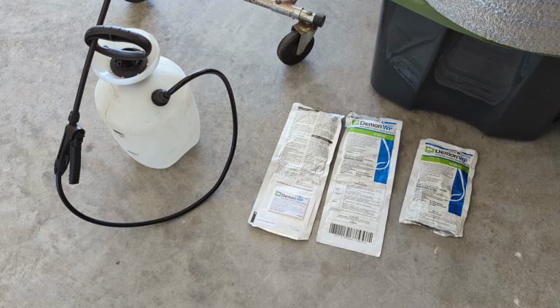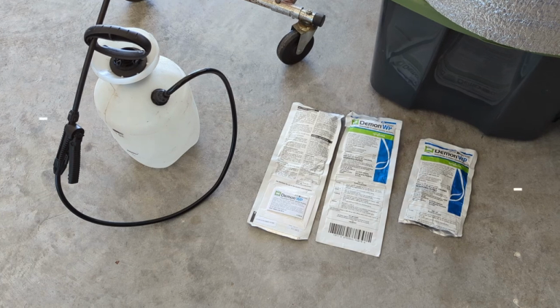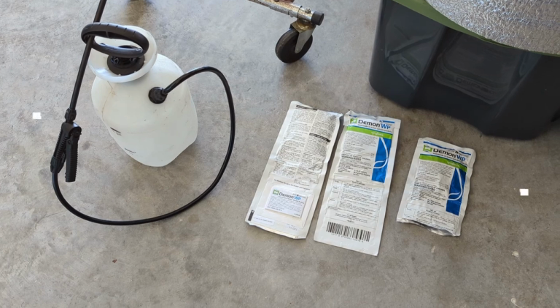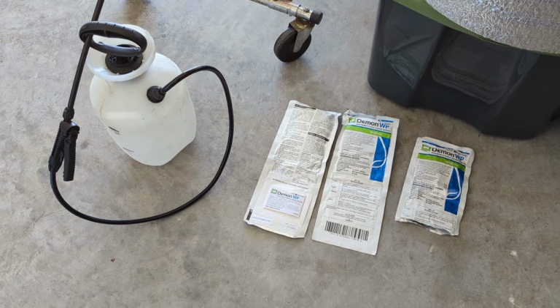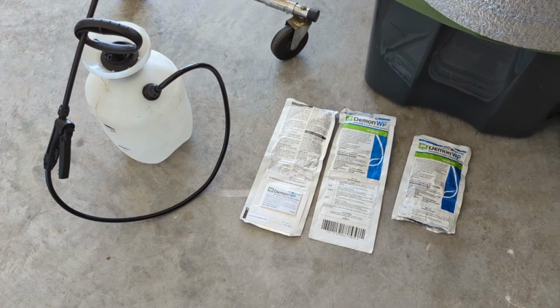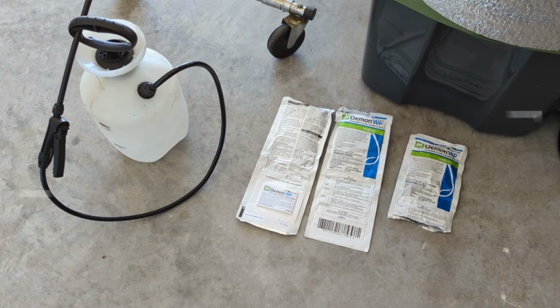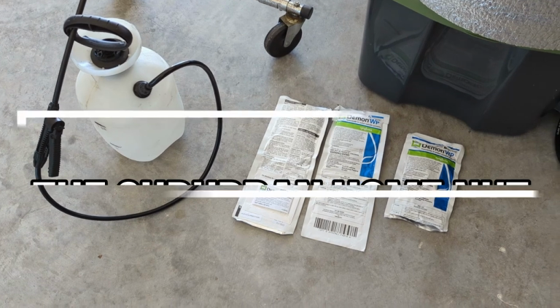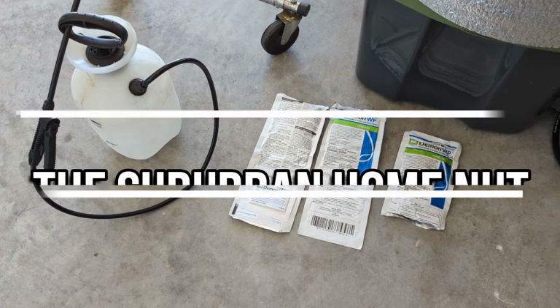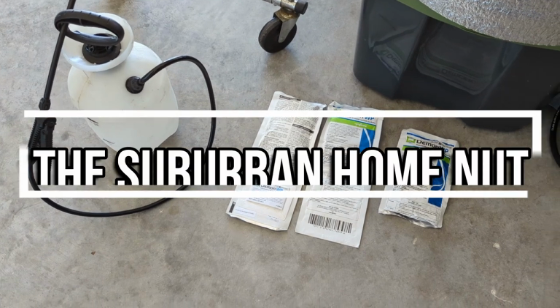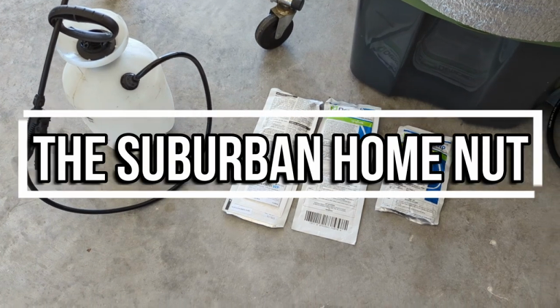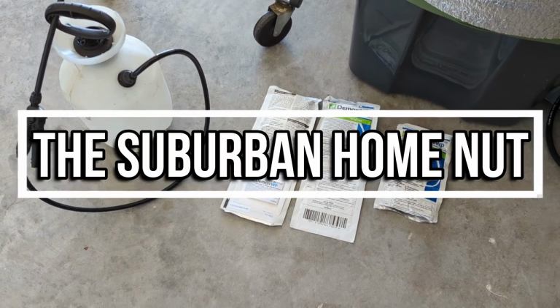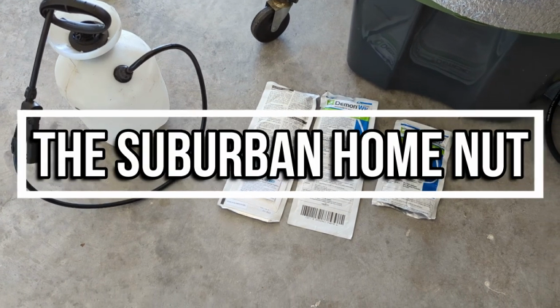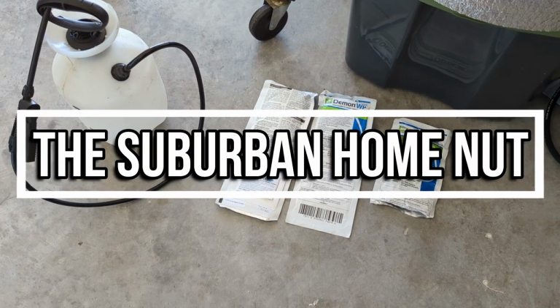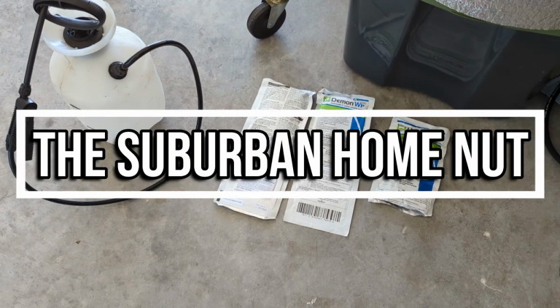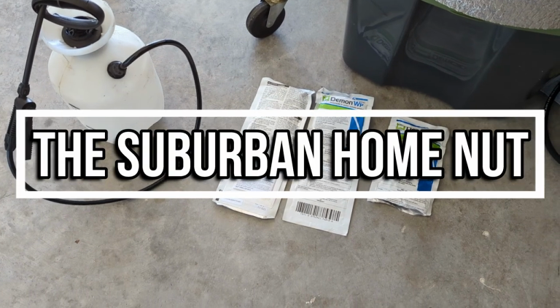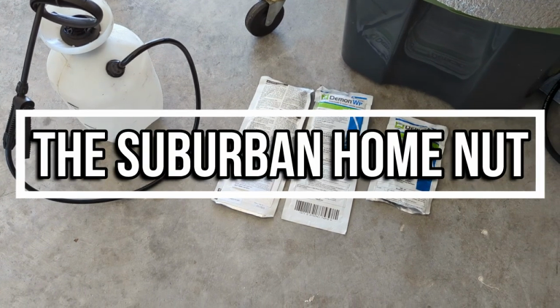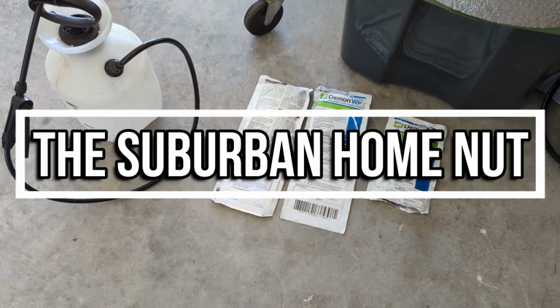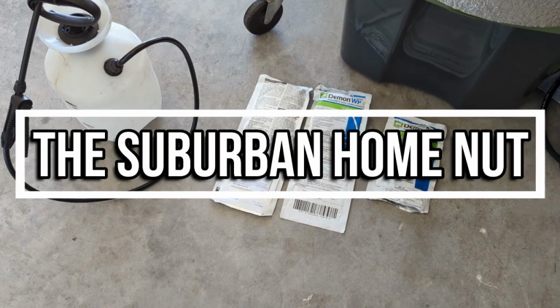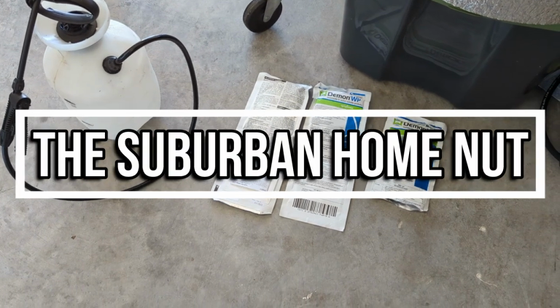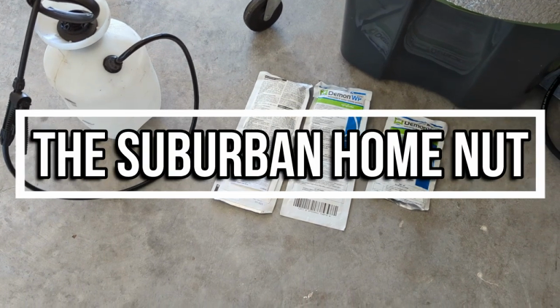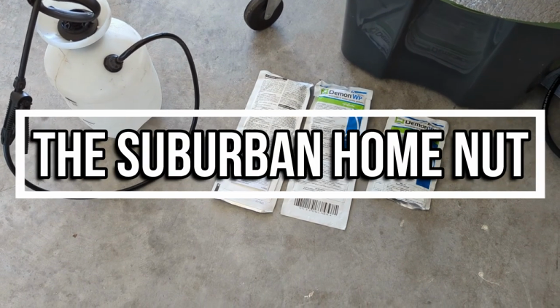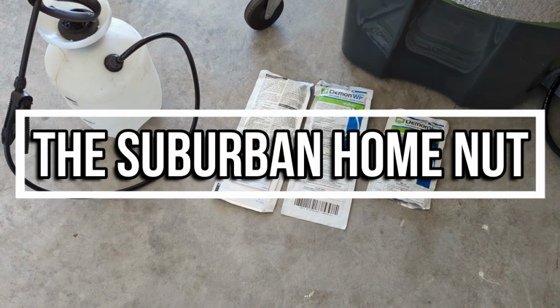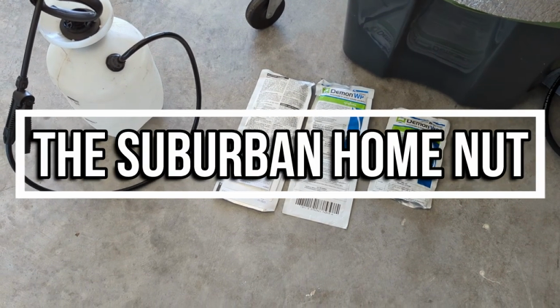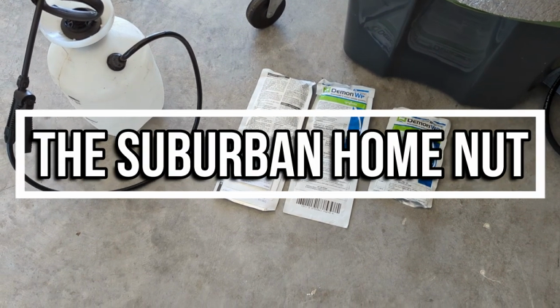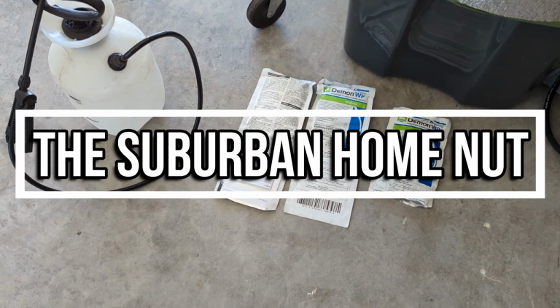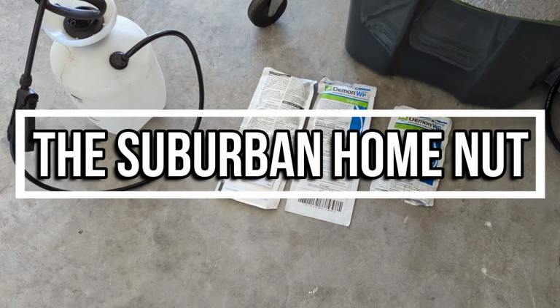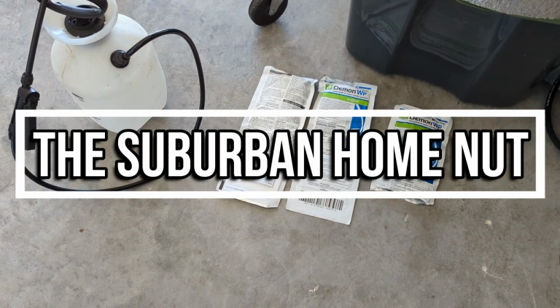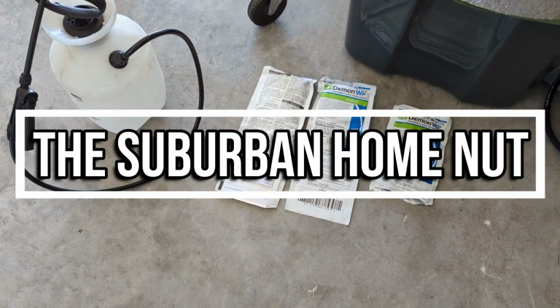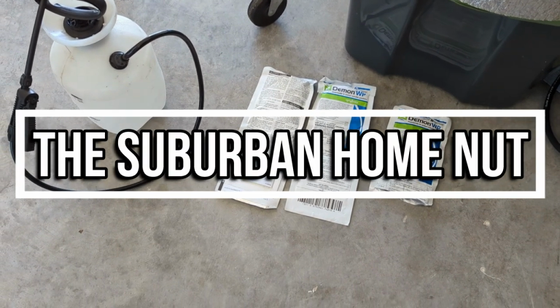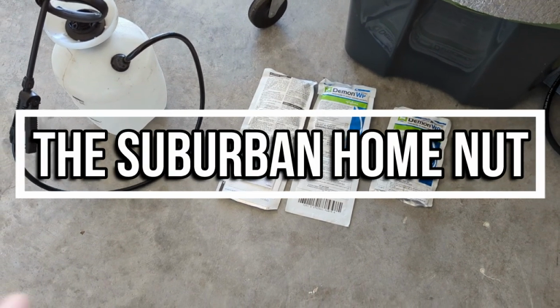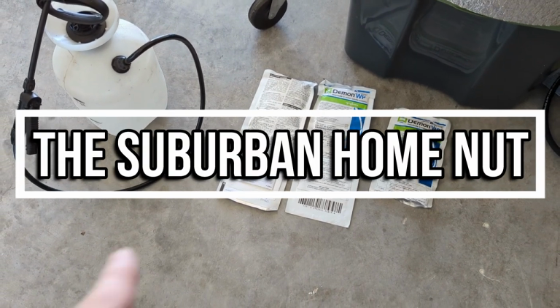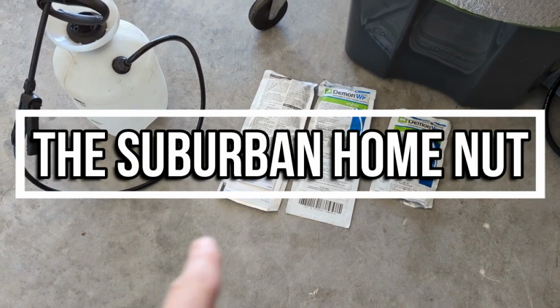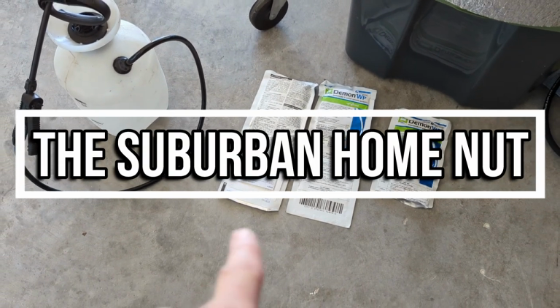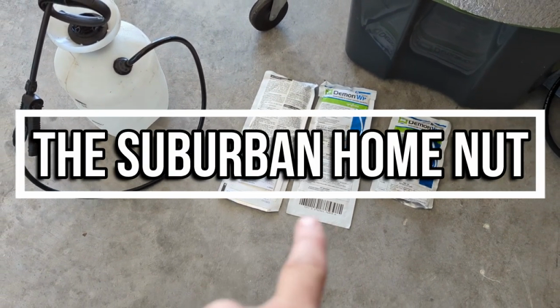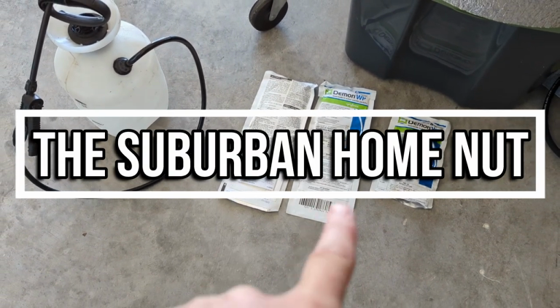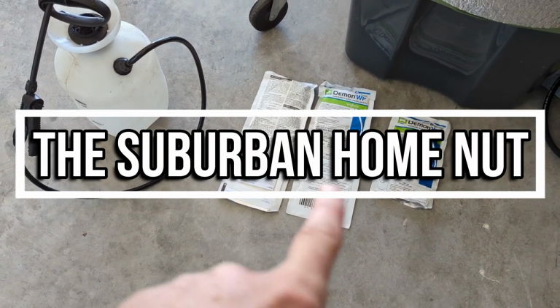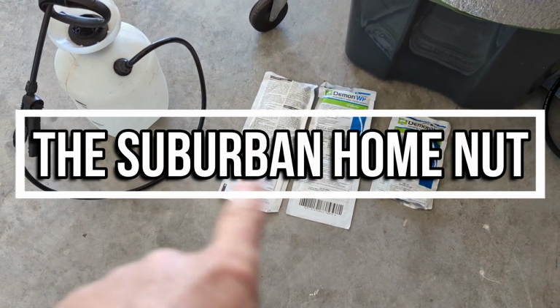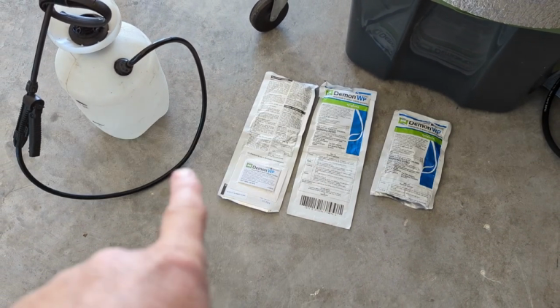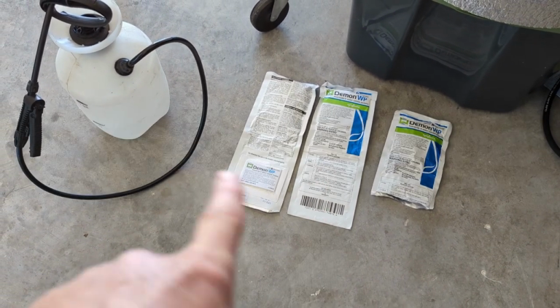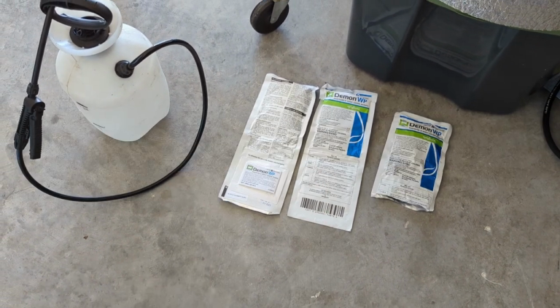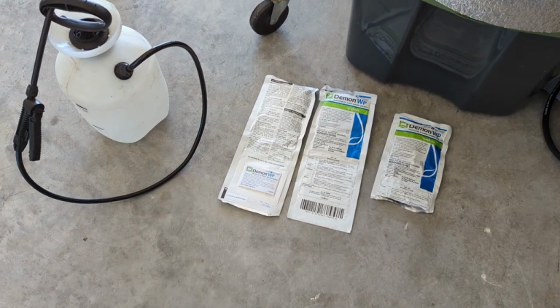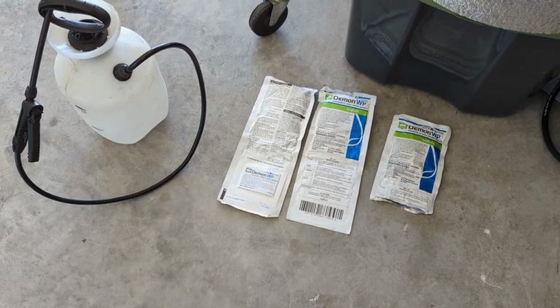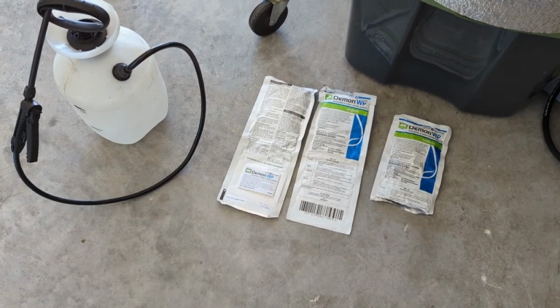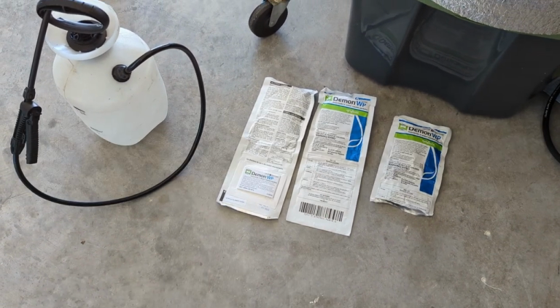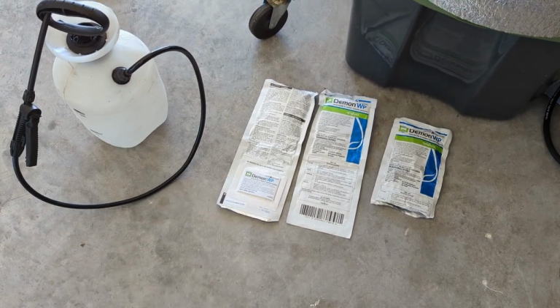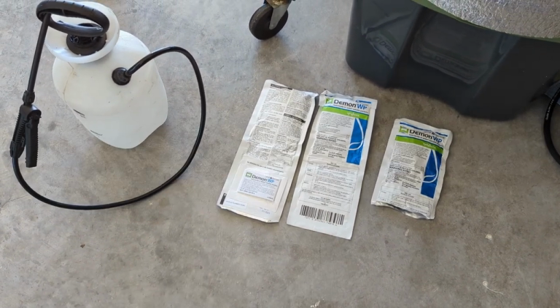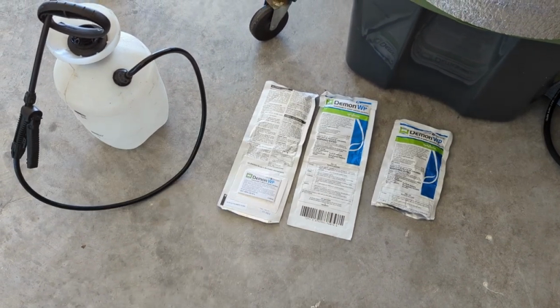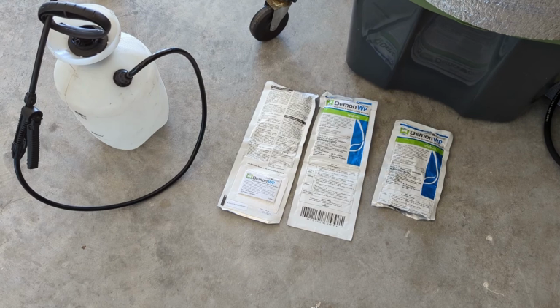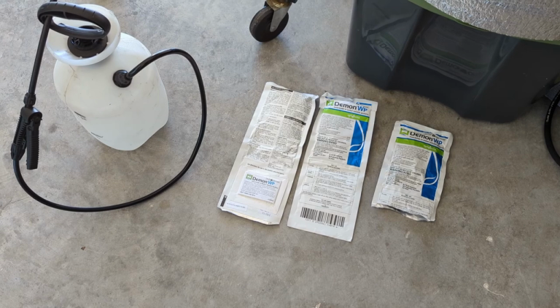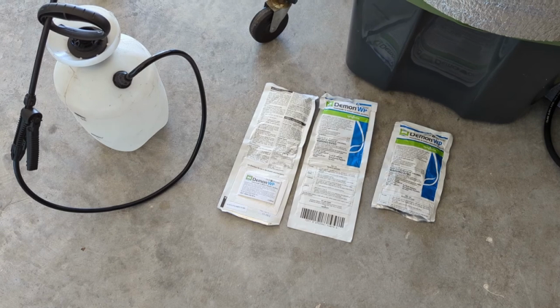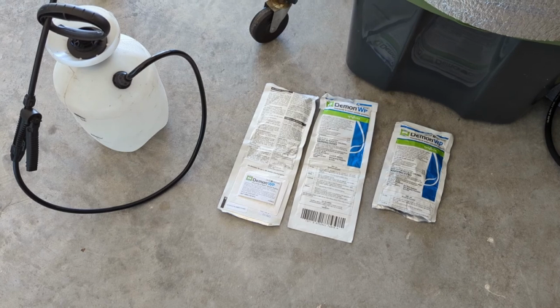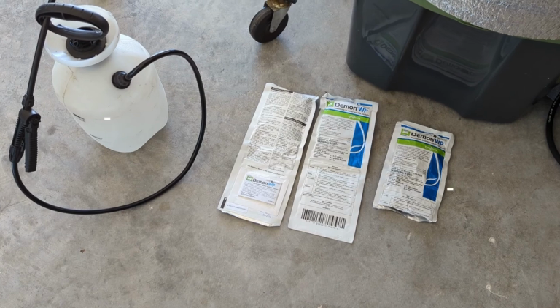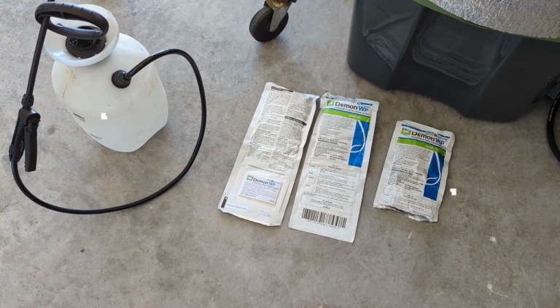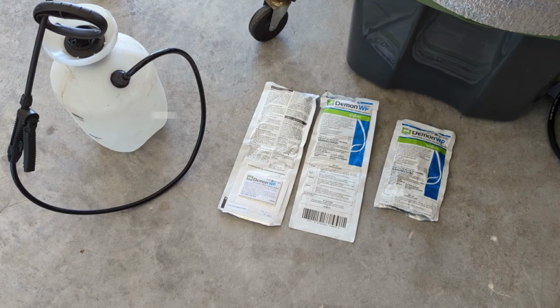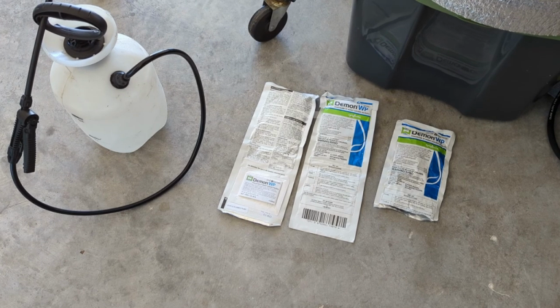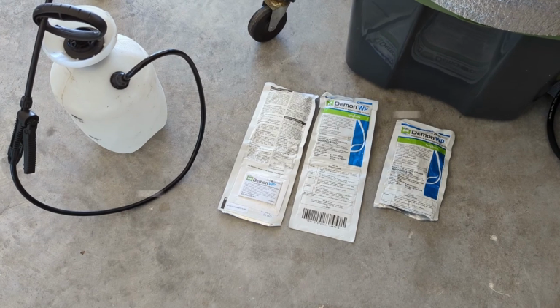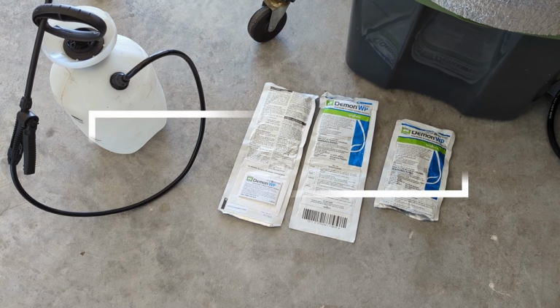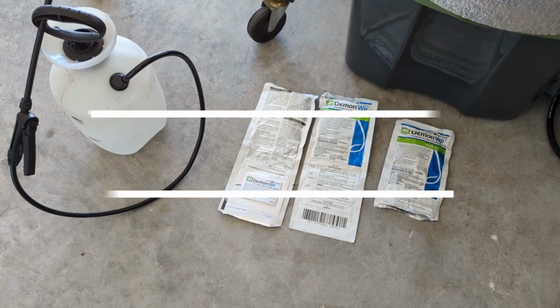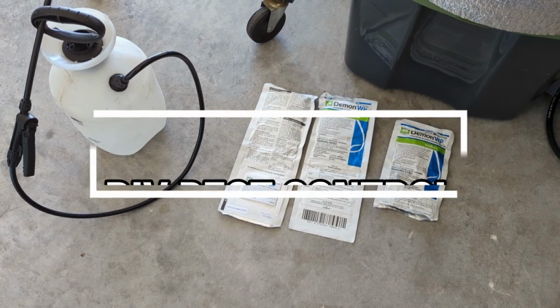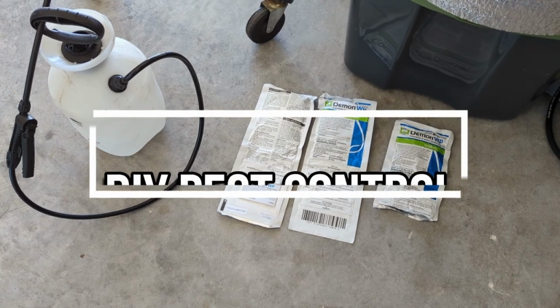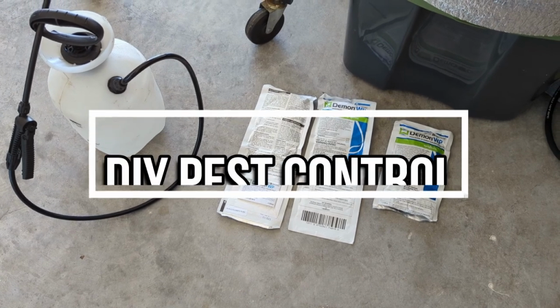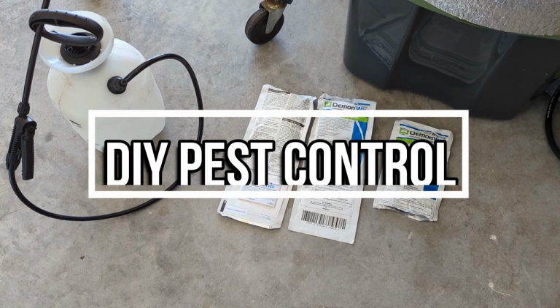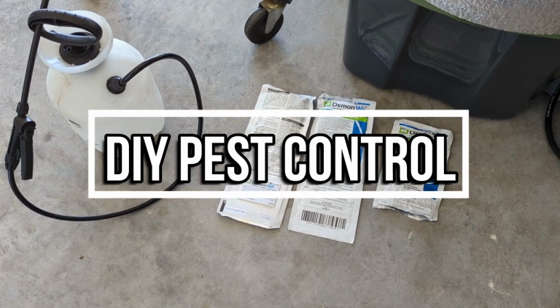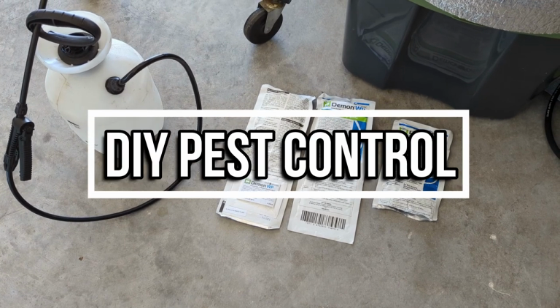Hey guys, Suburban Home Nut here, and today we are going to be talking about some really cool stuff — DIY pest control.